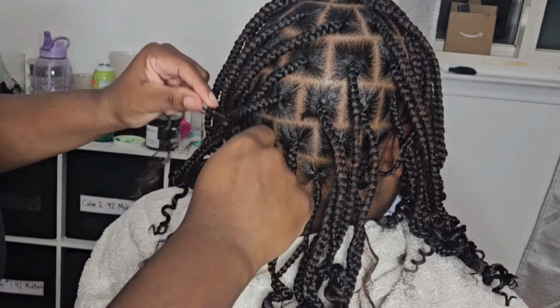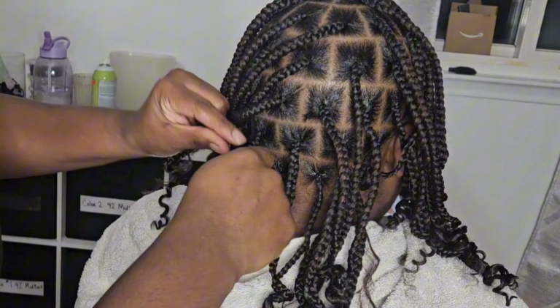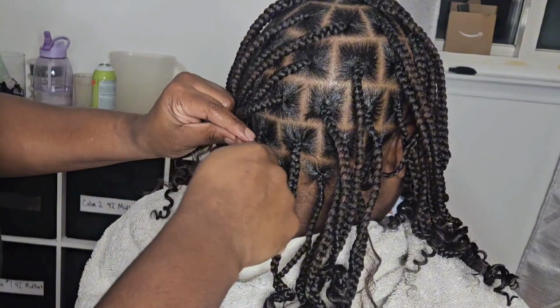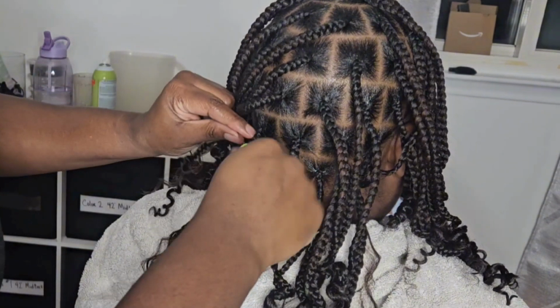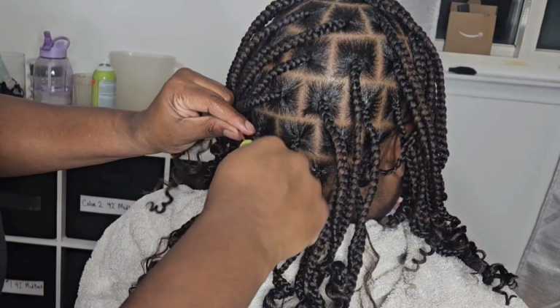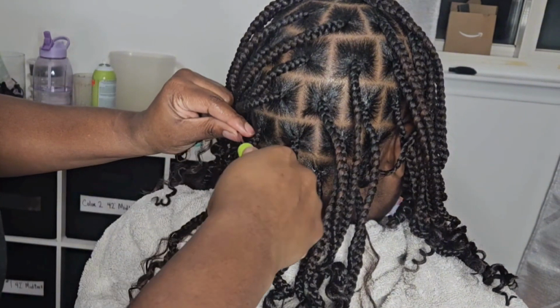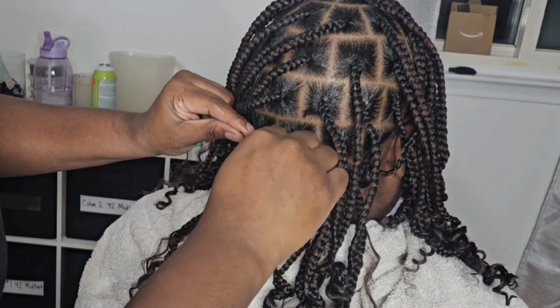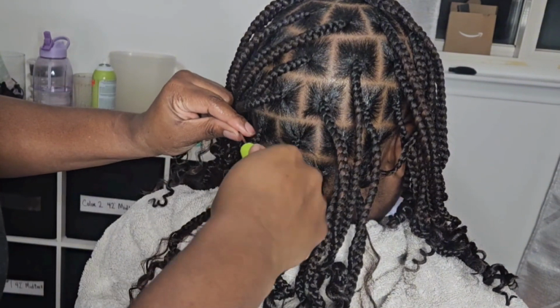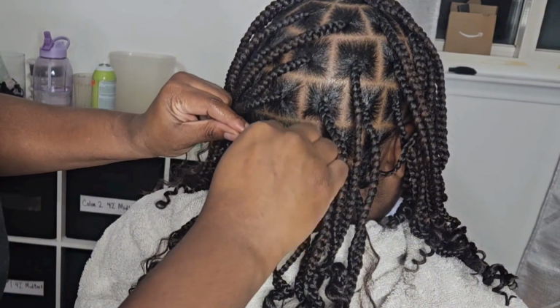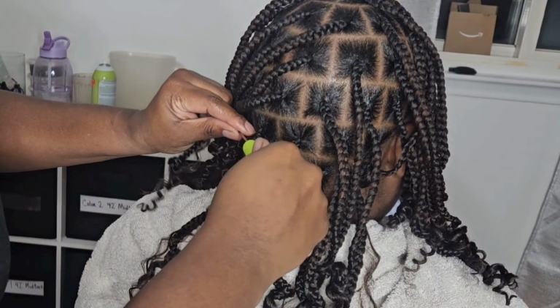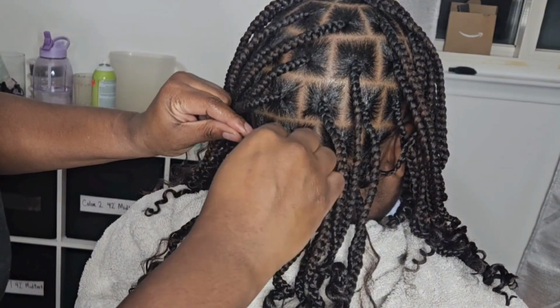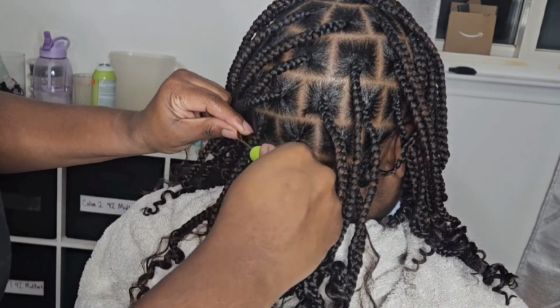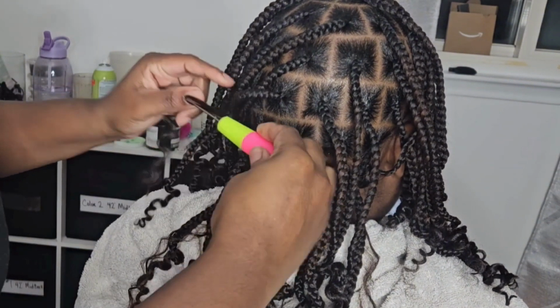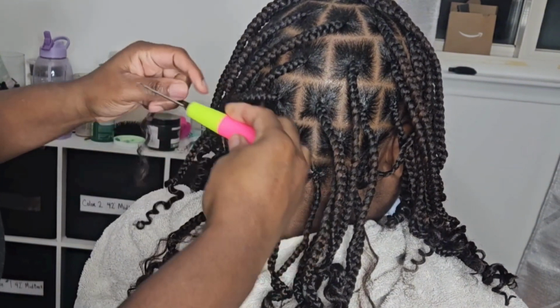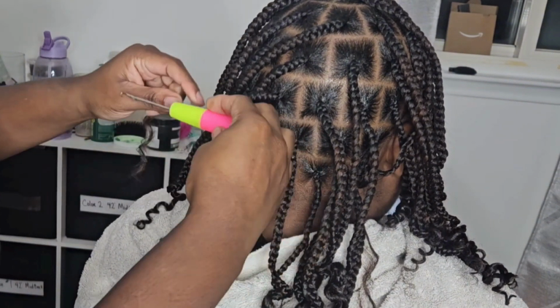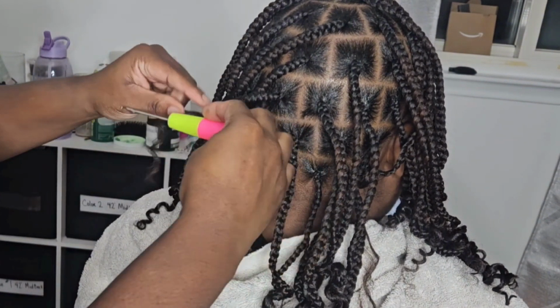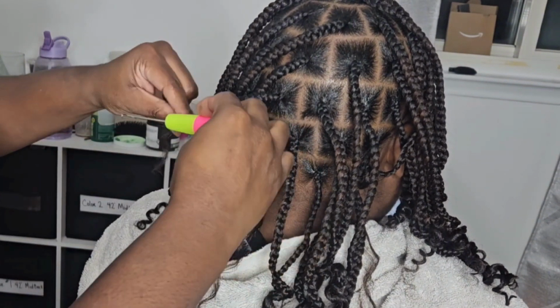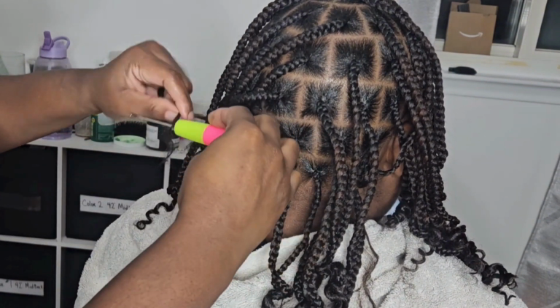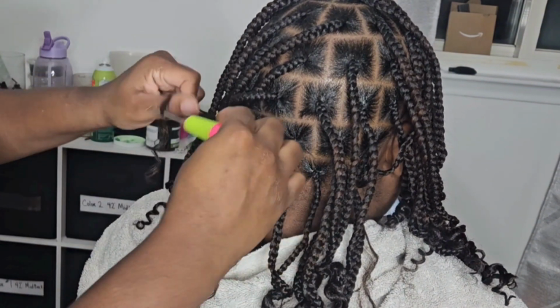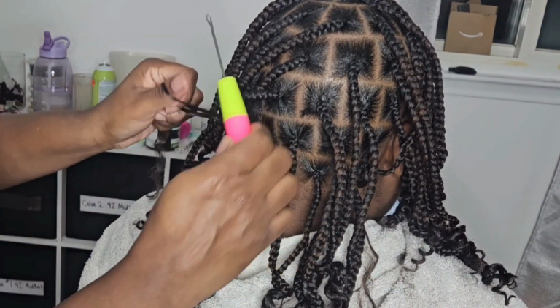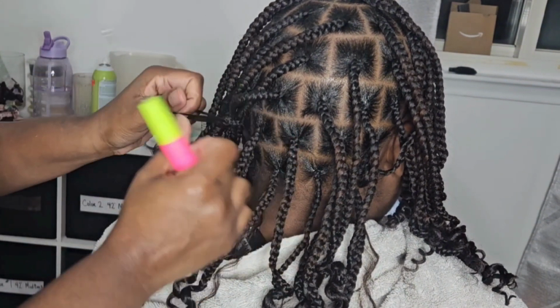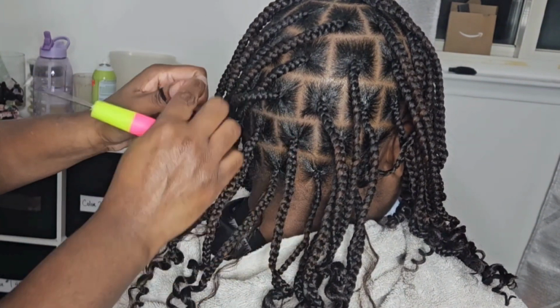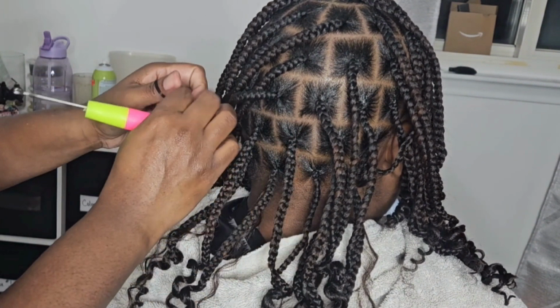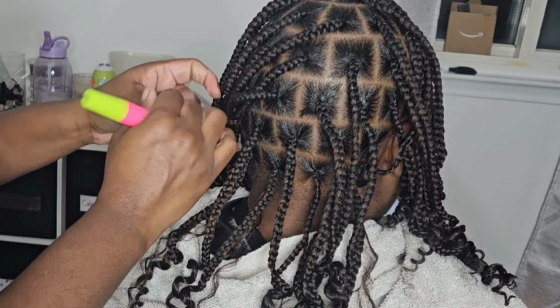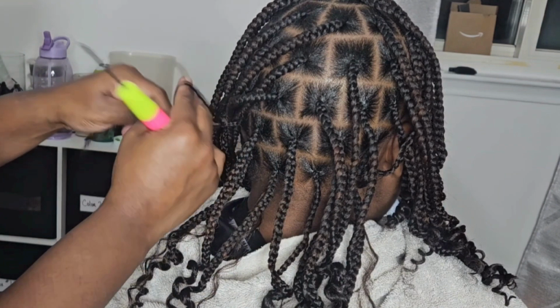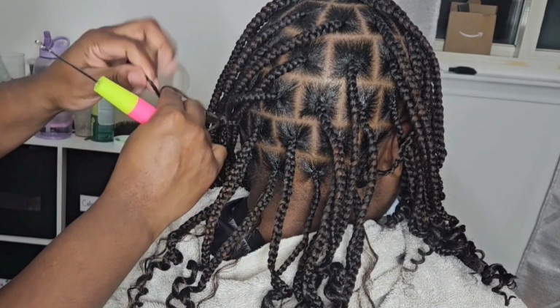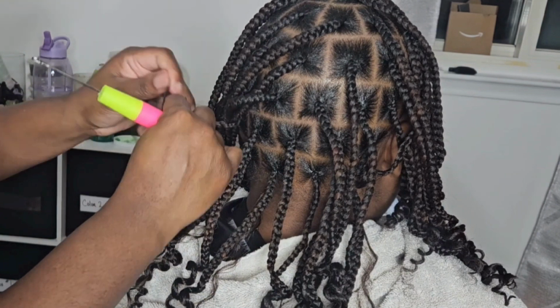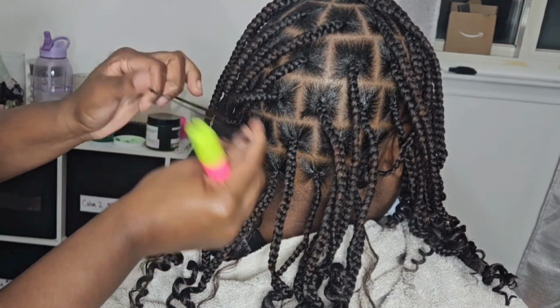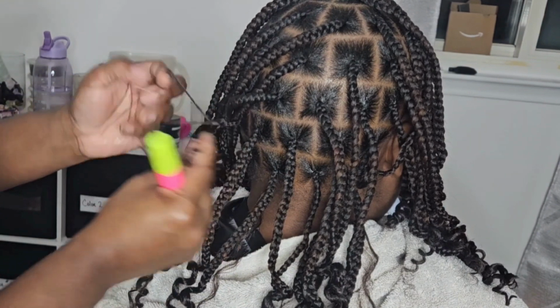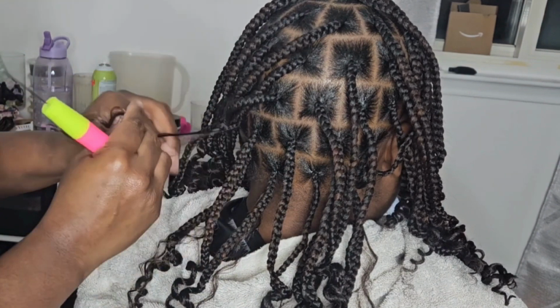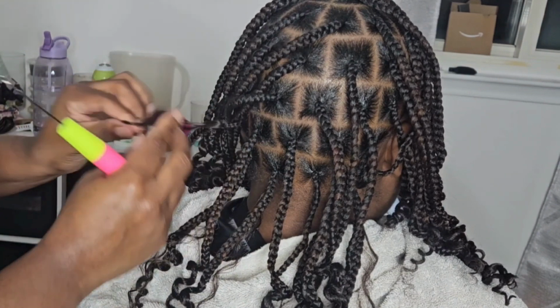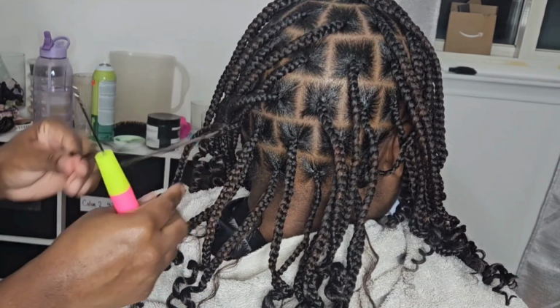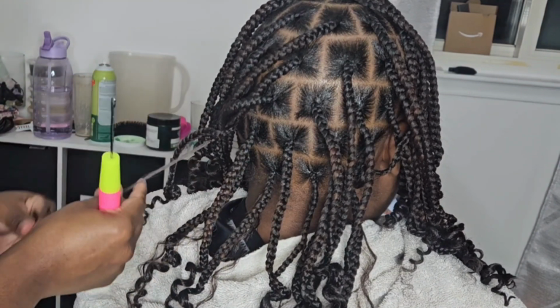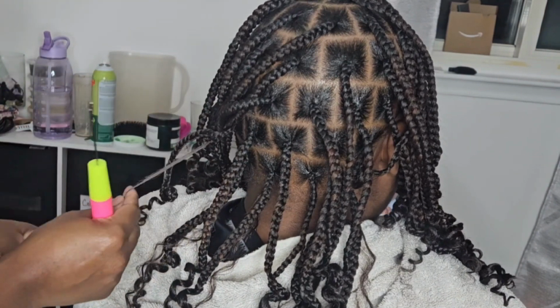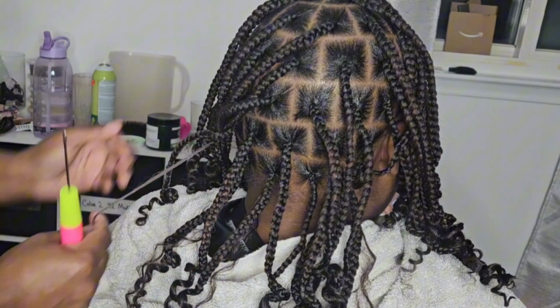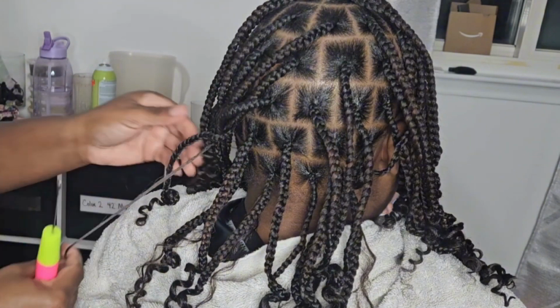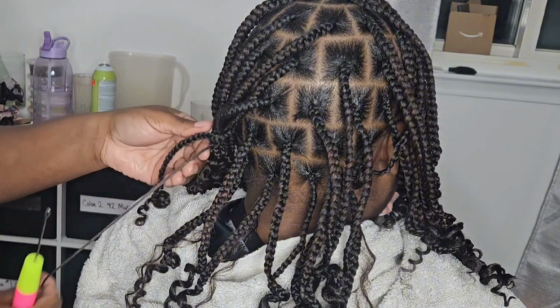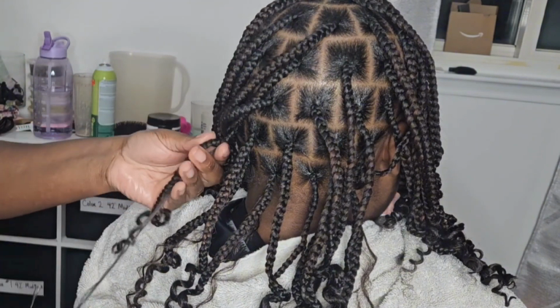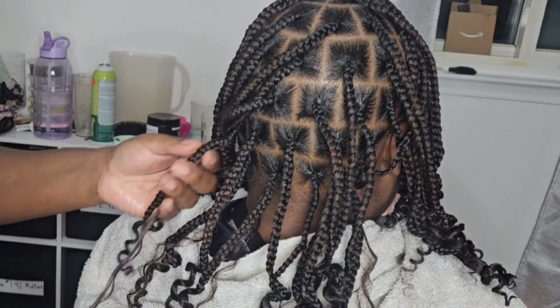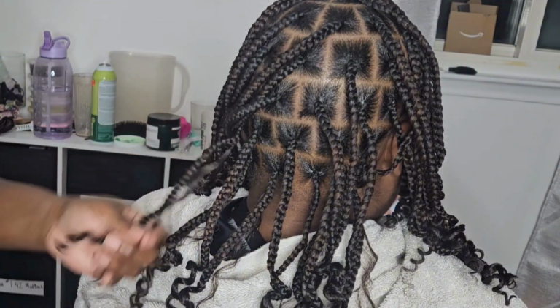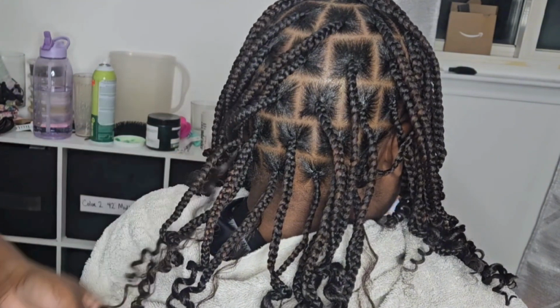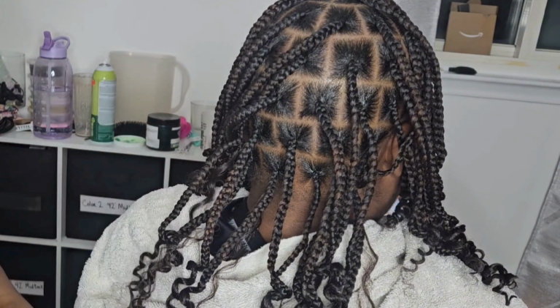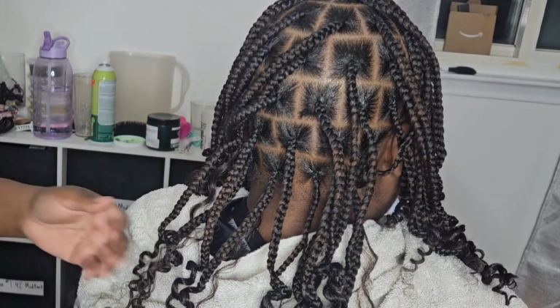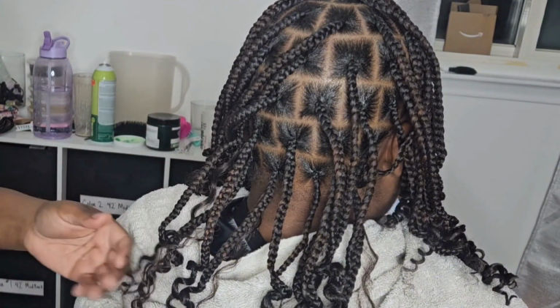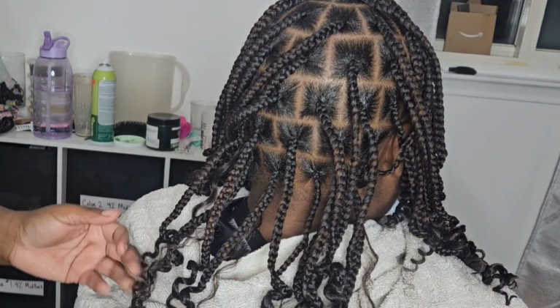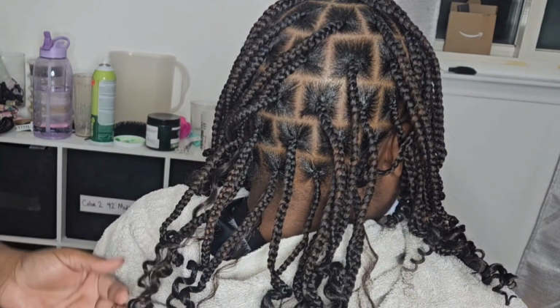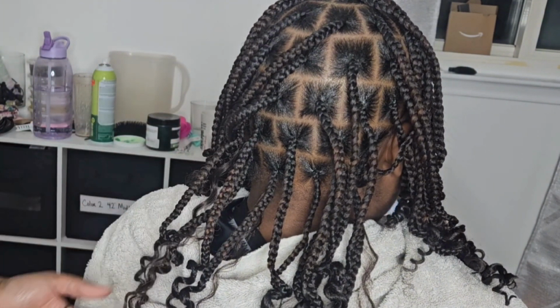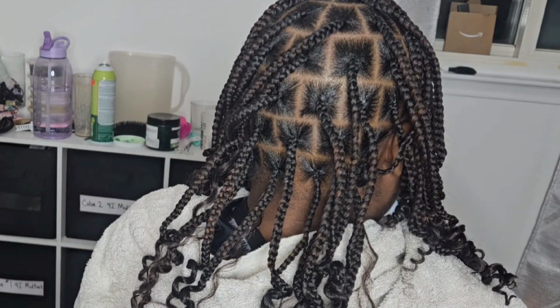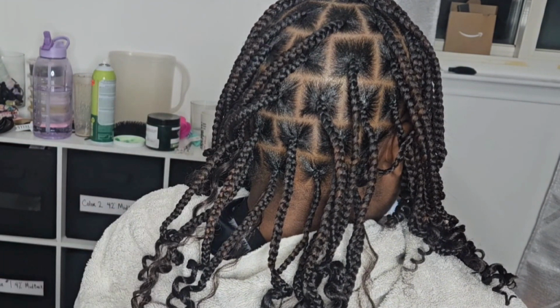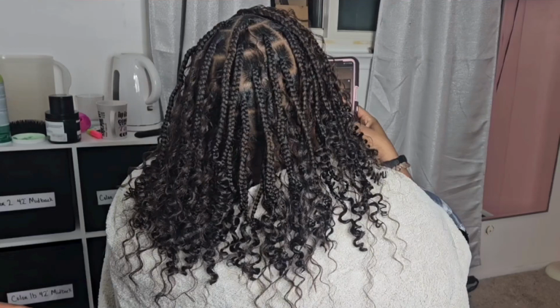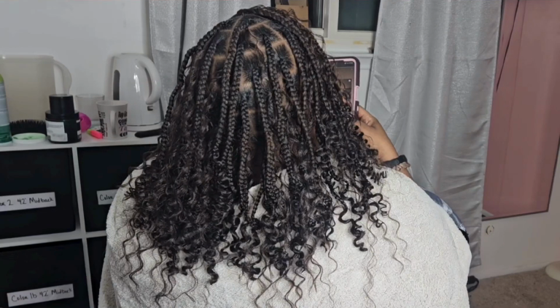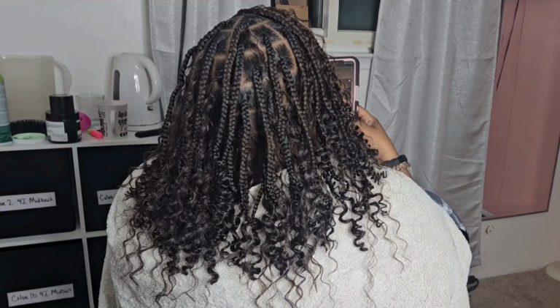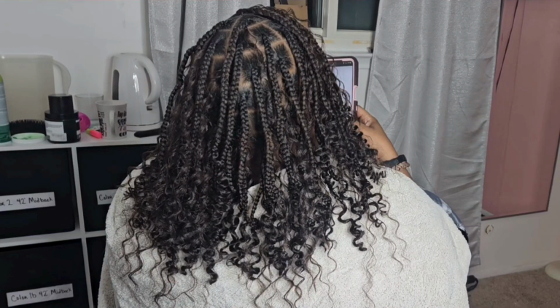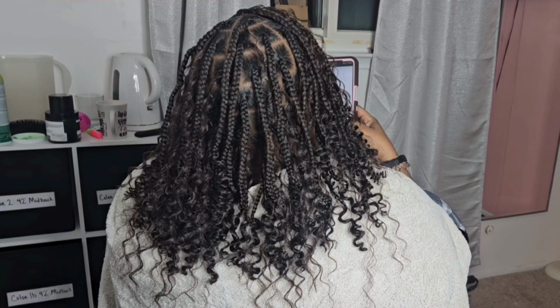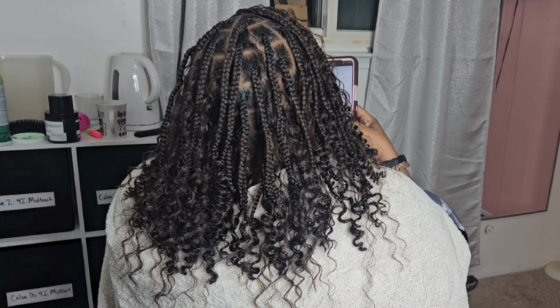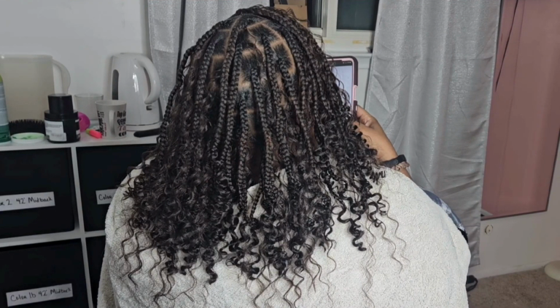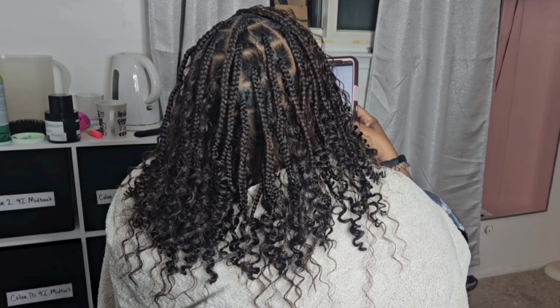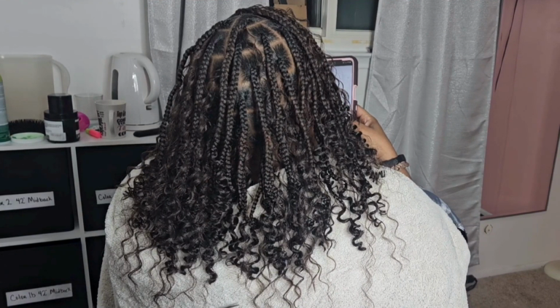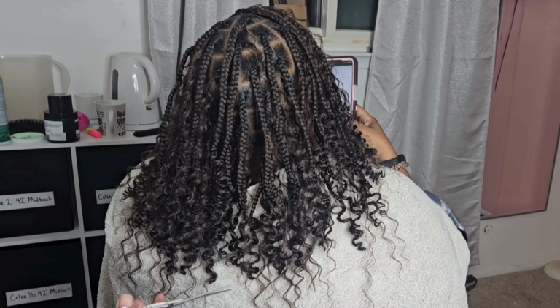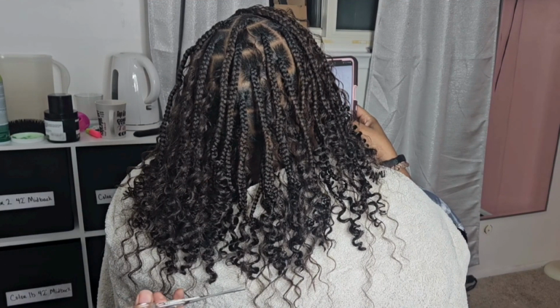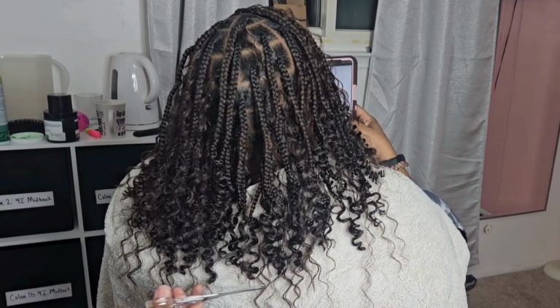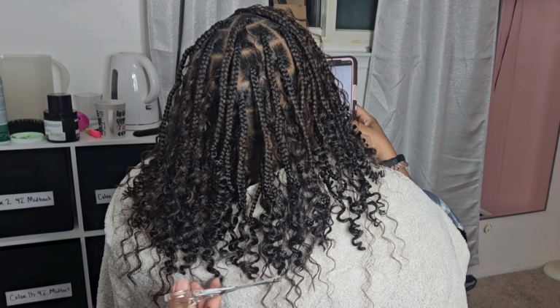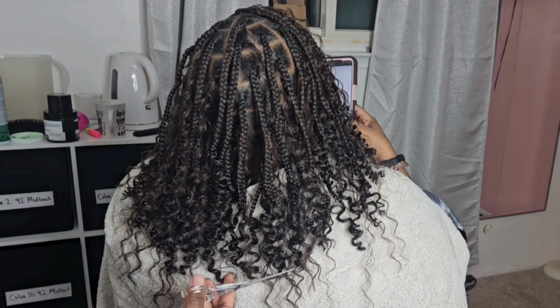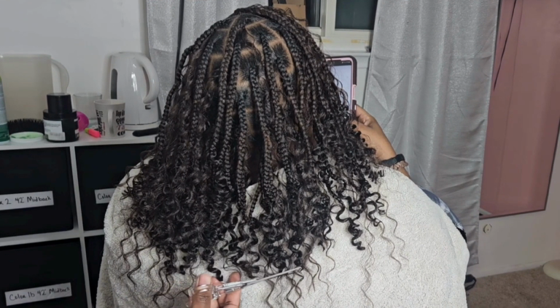This is synthetic hair. If this was human hair, I would have braided it in because human hair is just more silky.